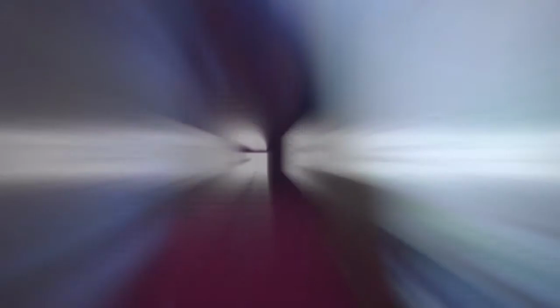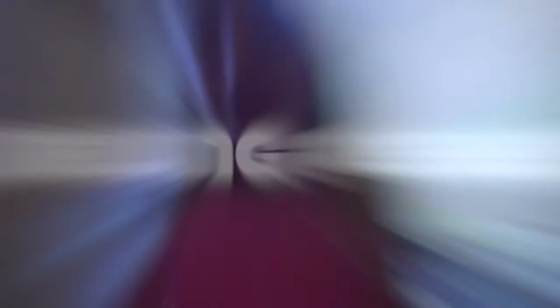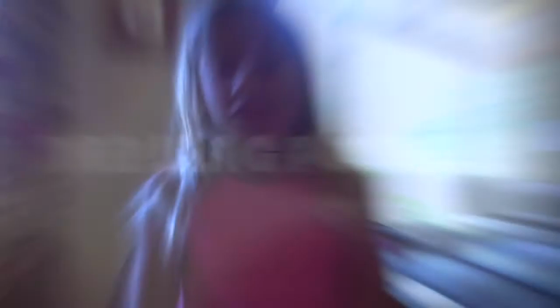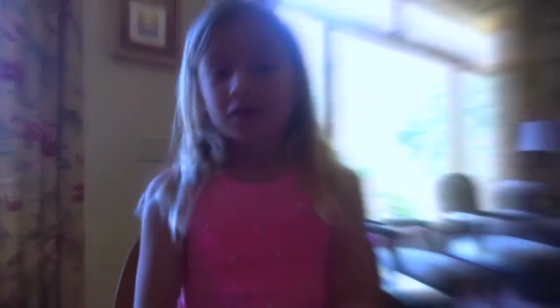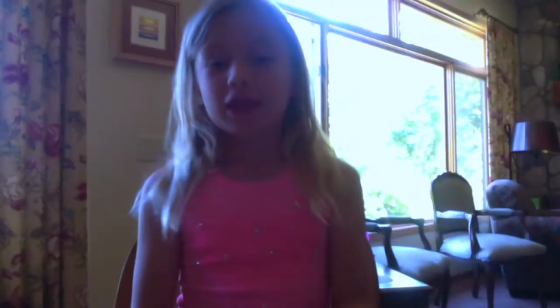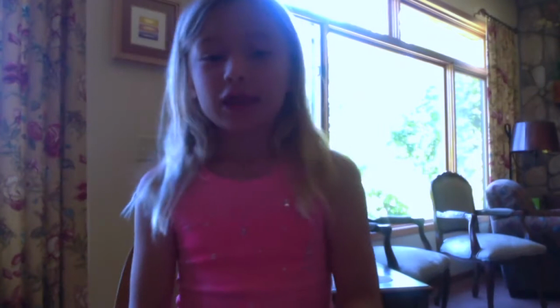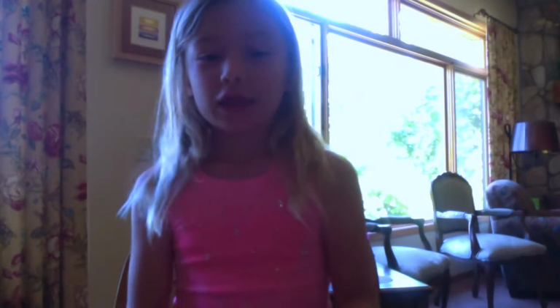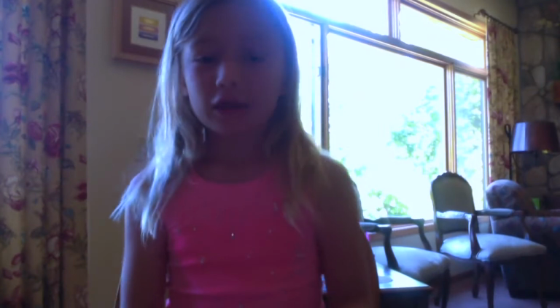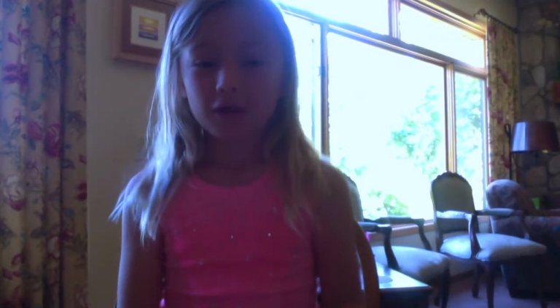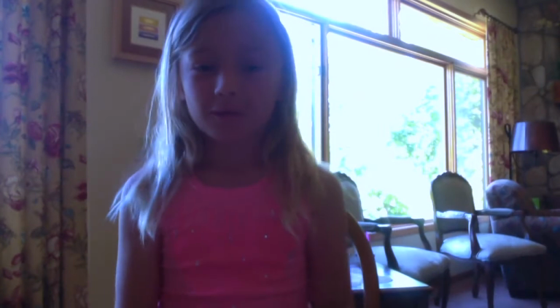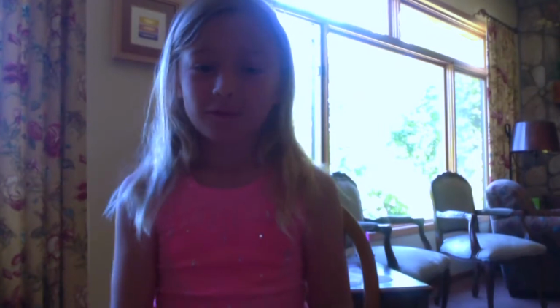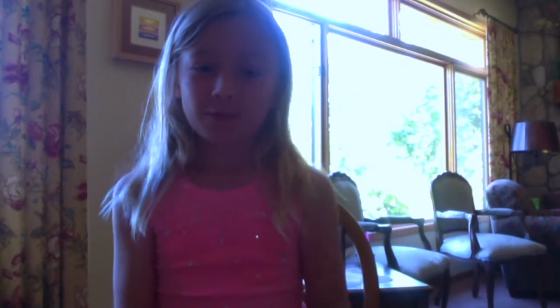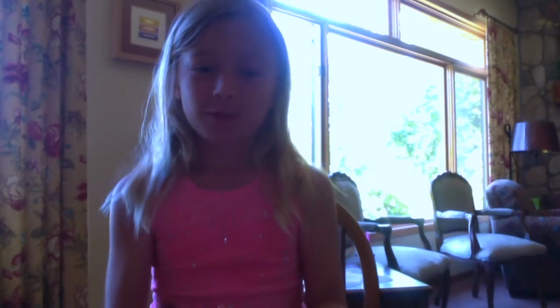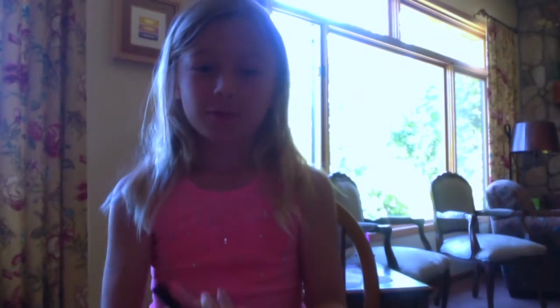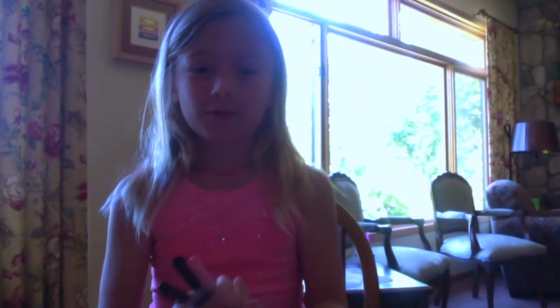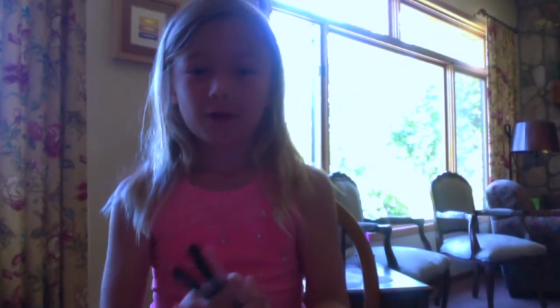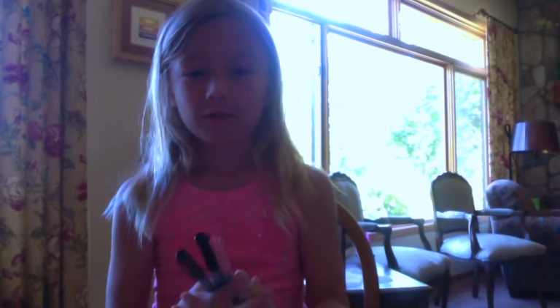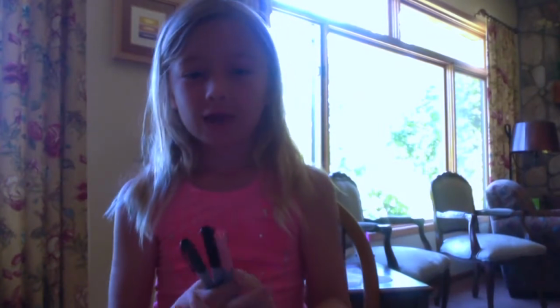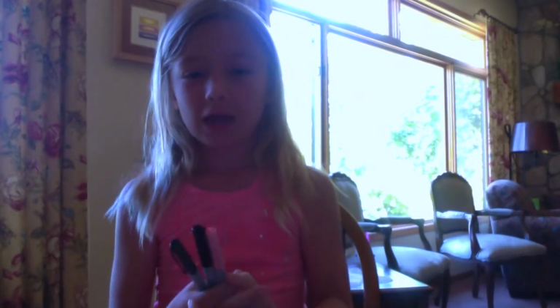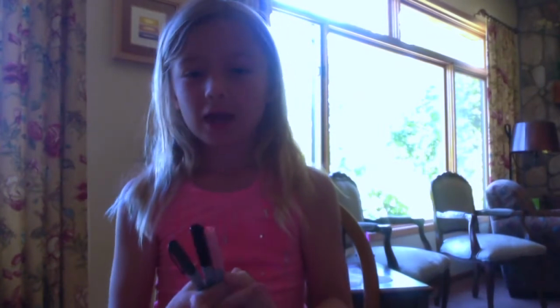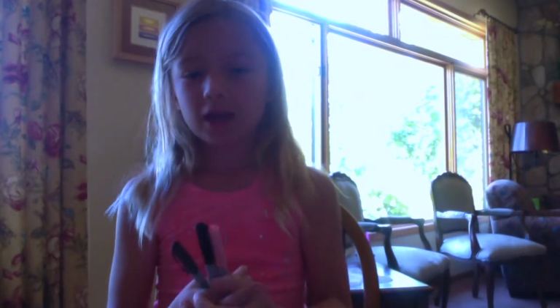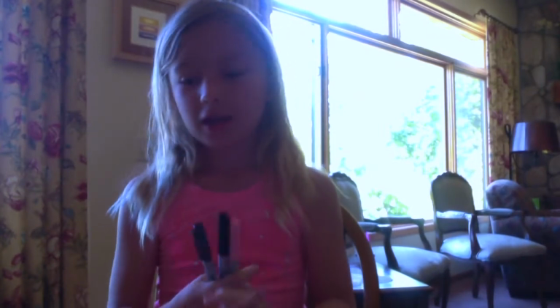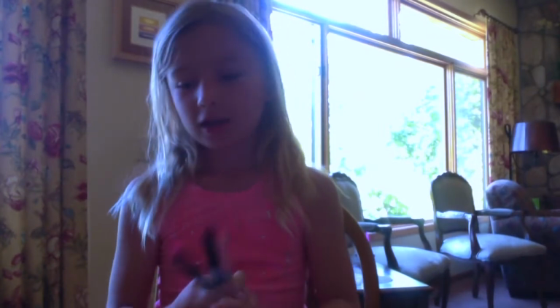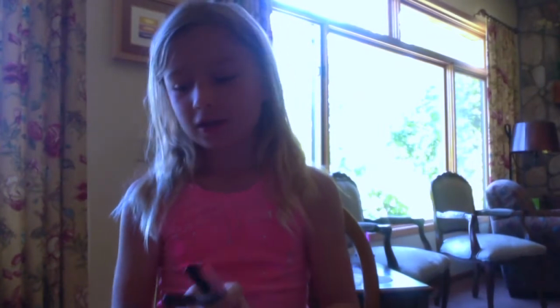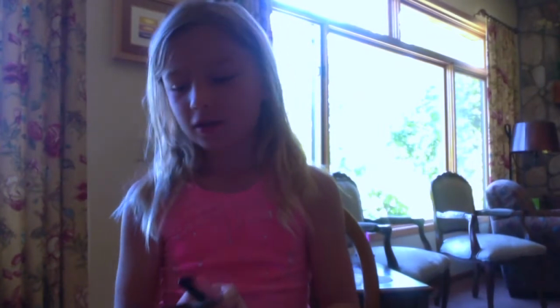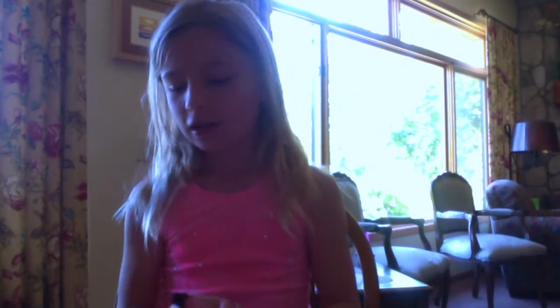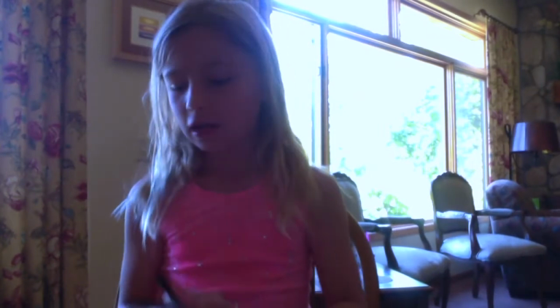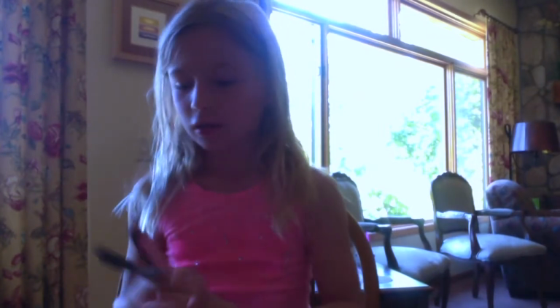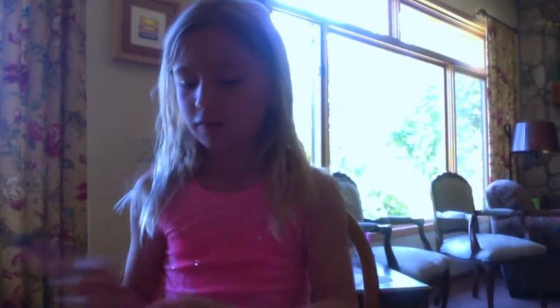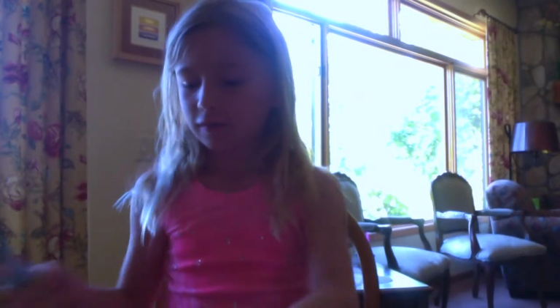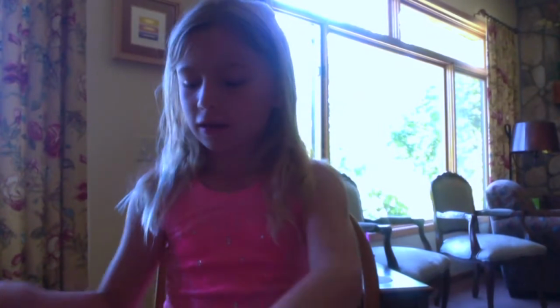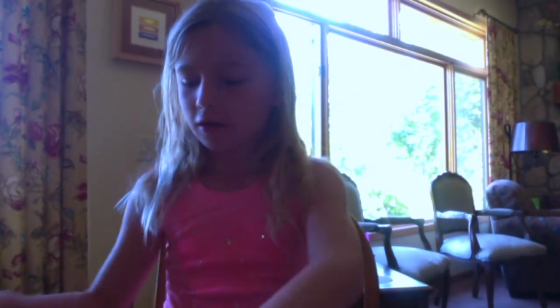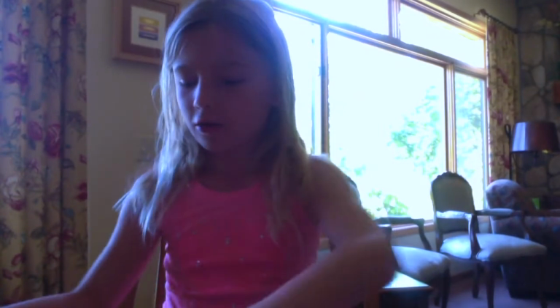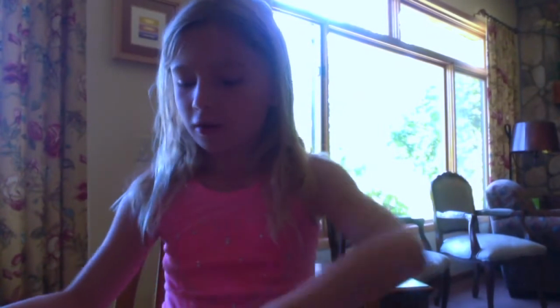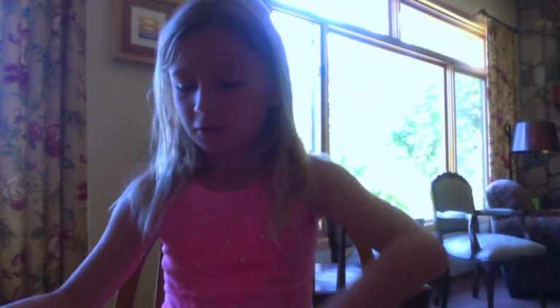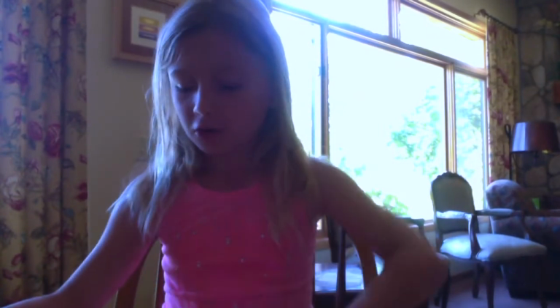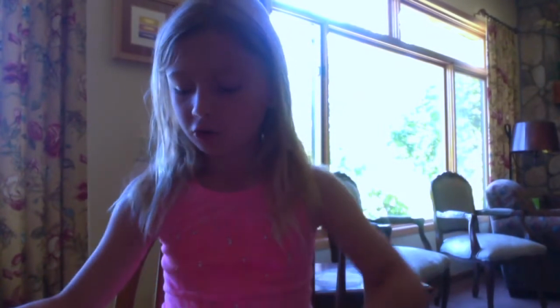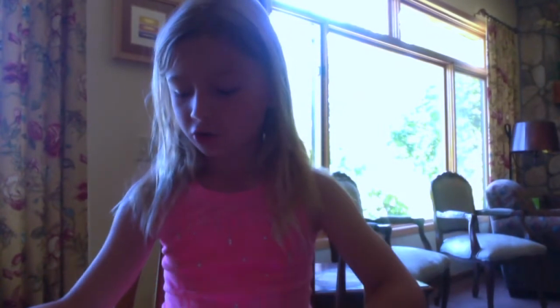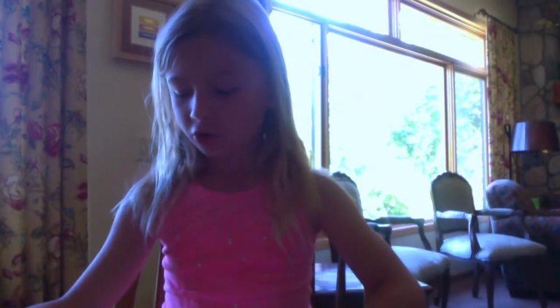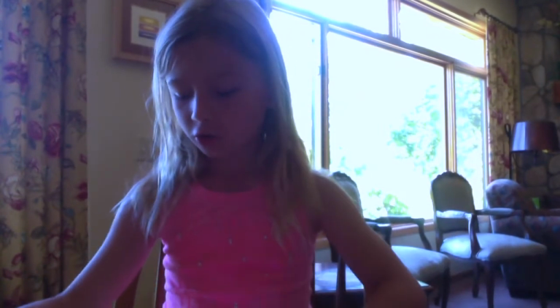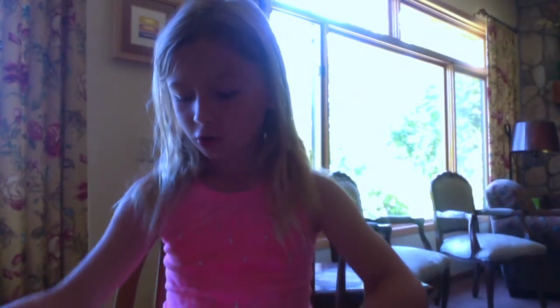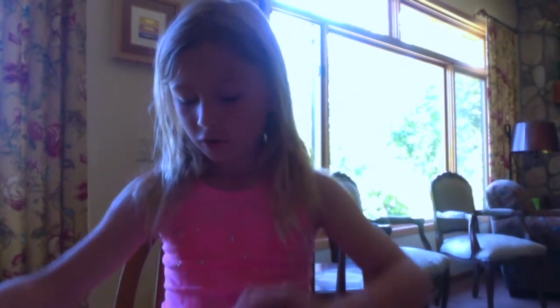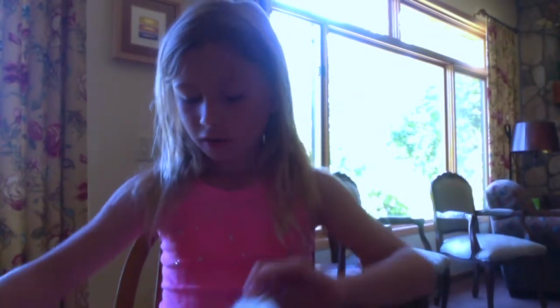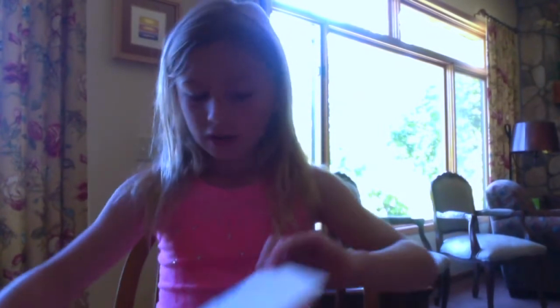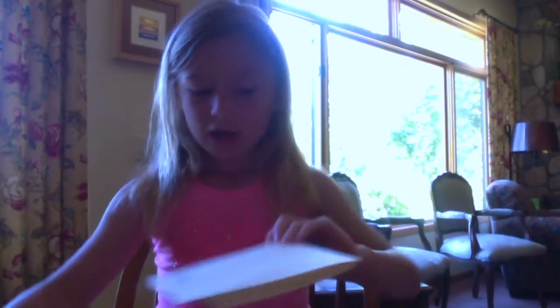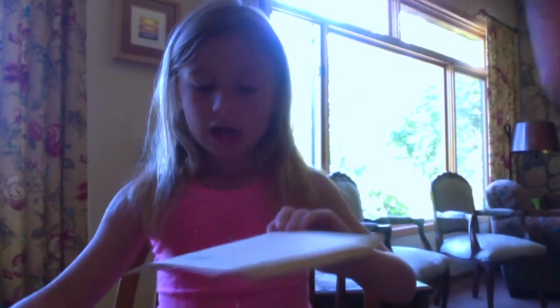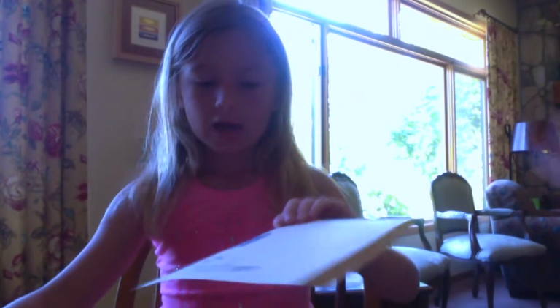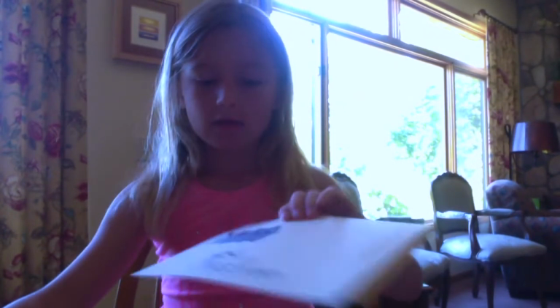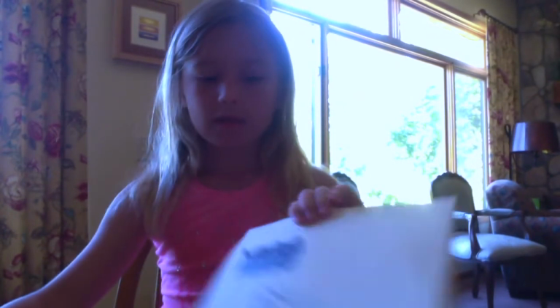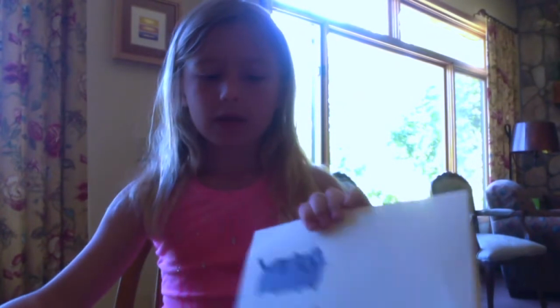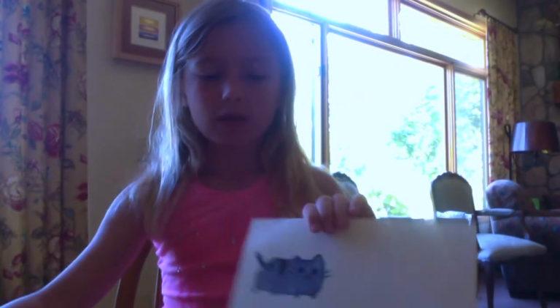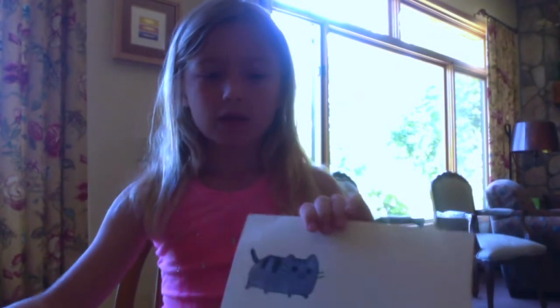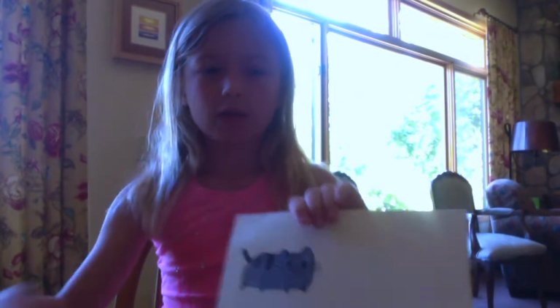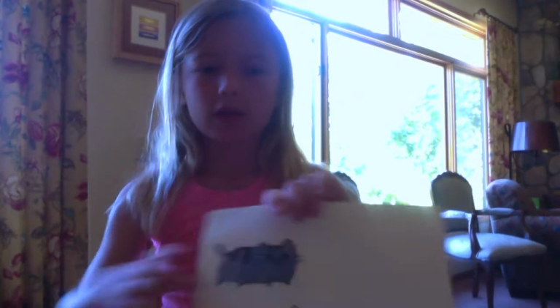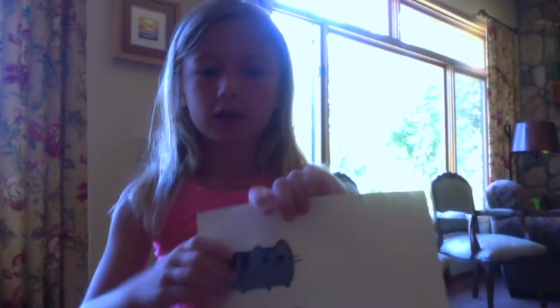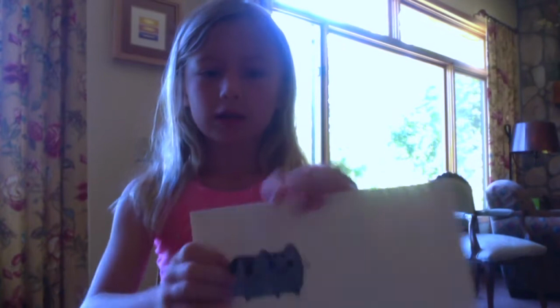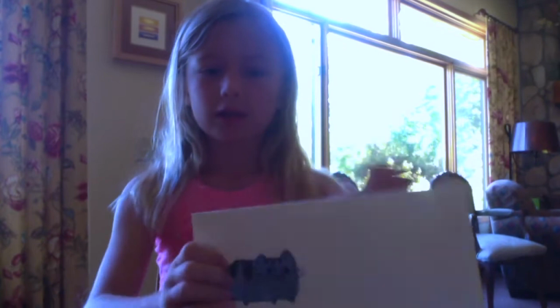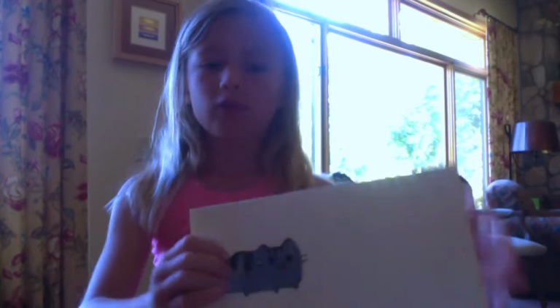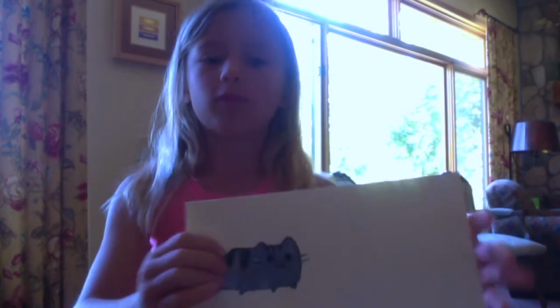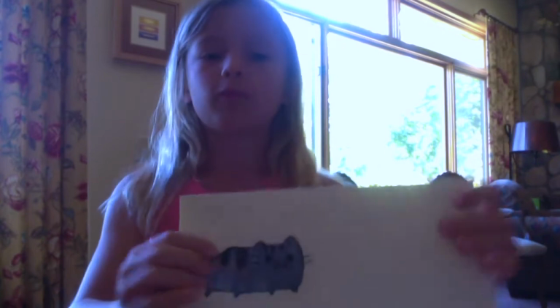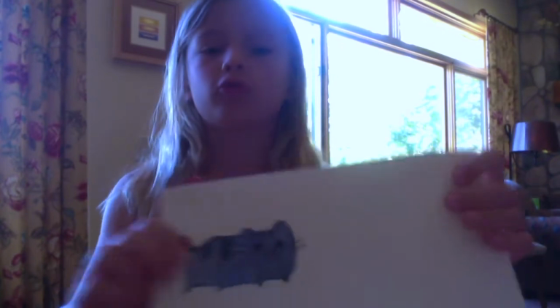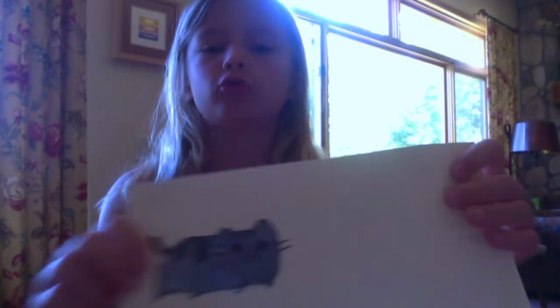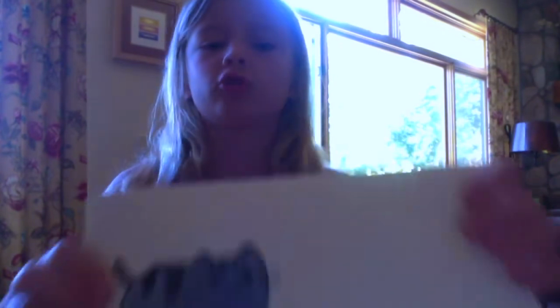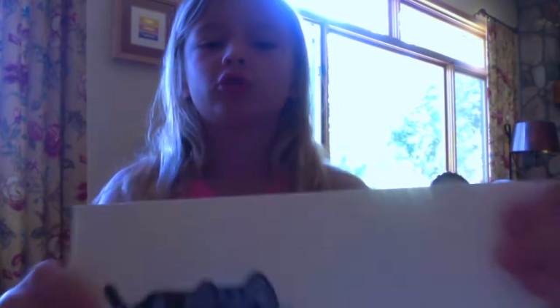This is Carmen from SuperCraftyCat and today's video I'm going to show you how to make this cute machine.